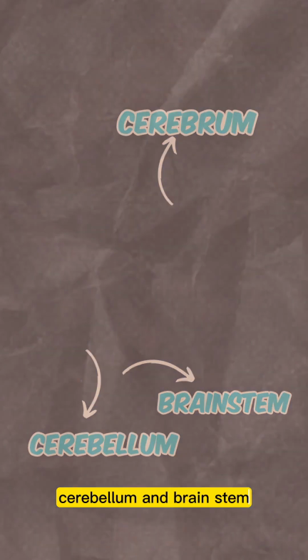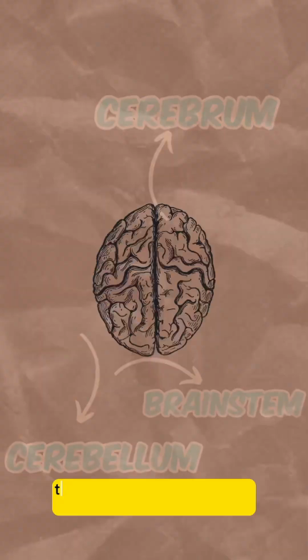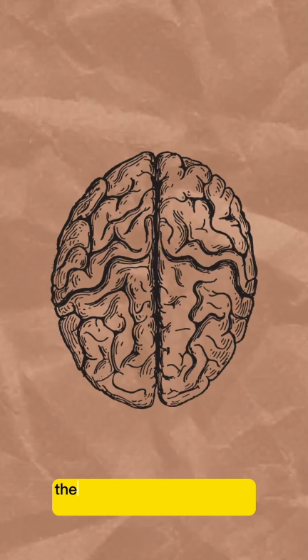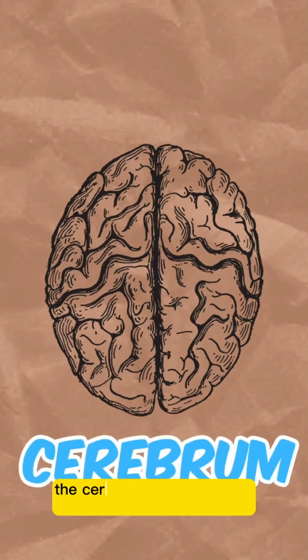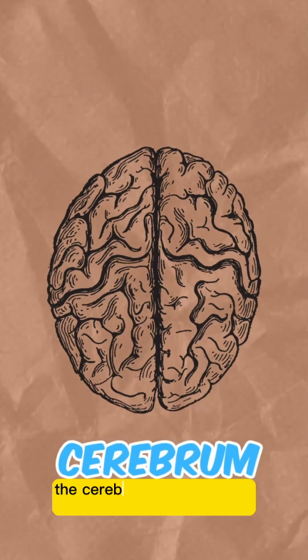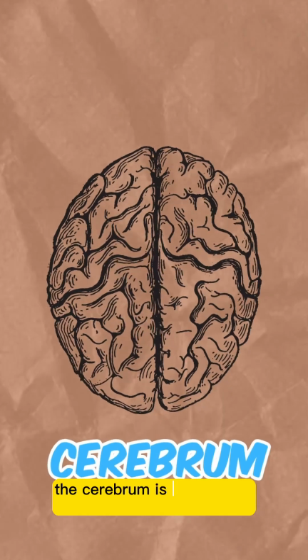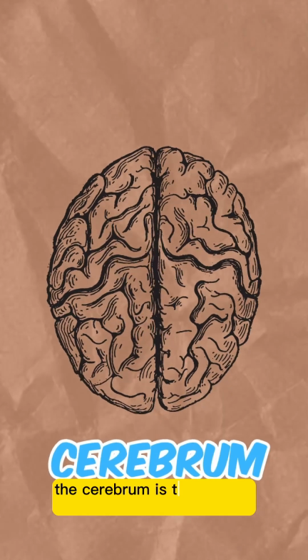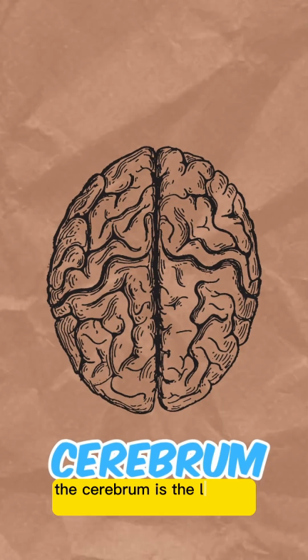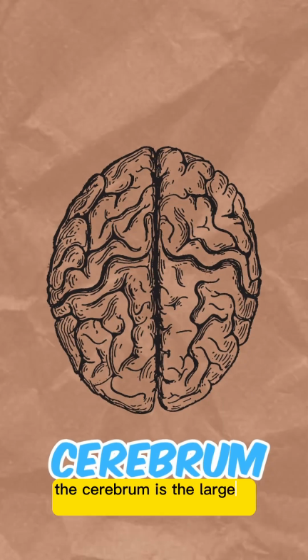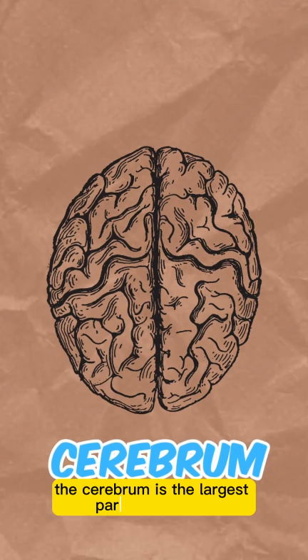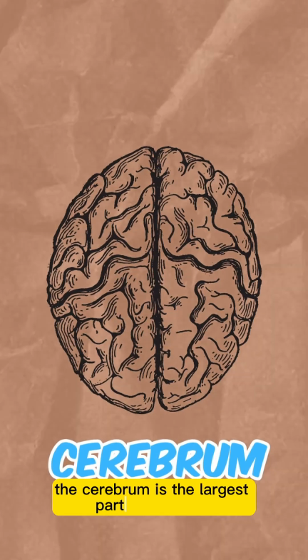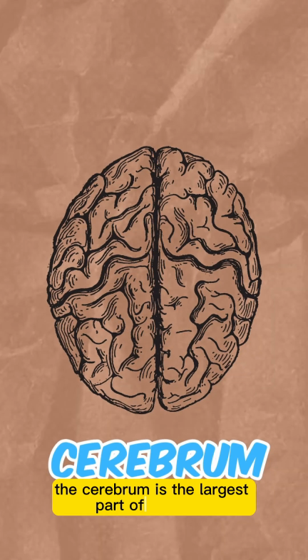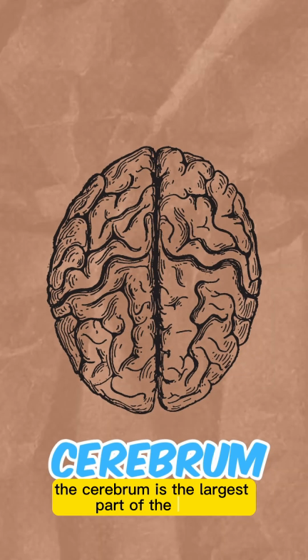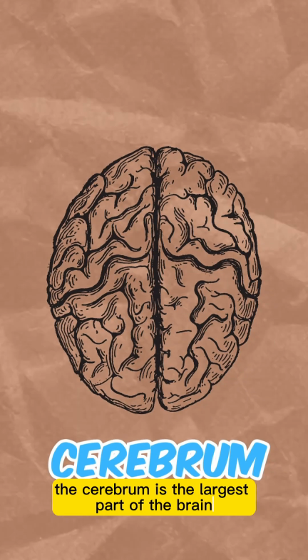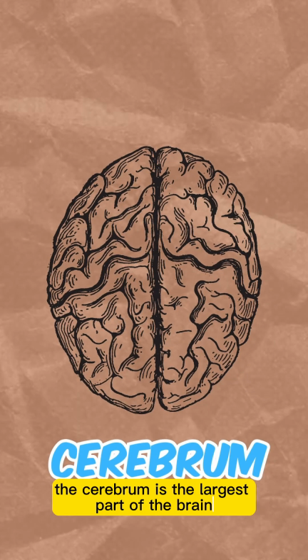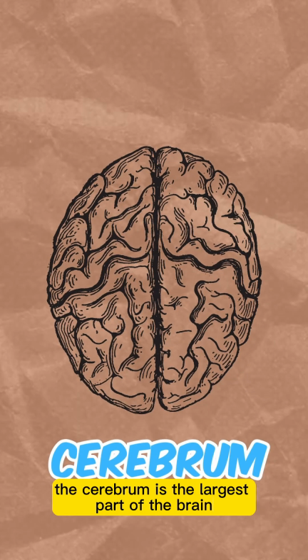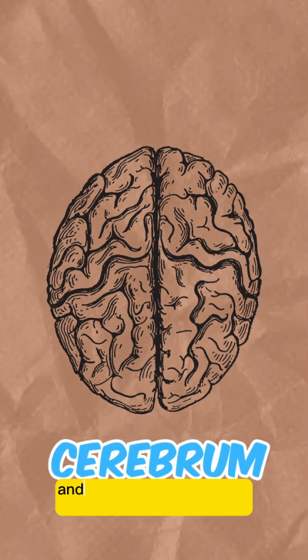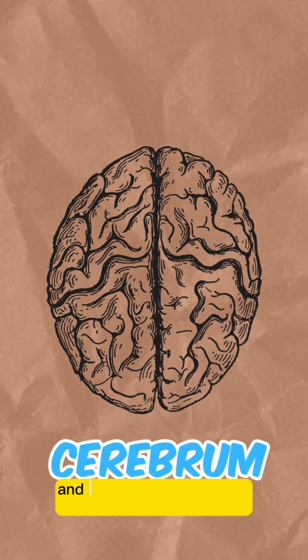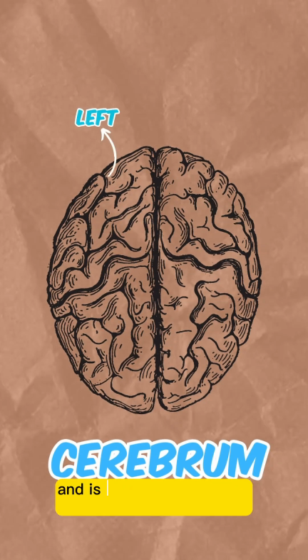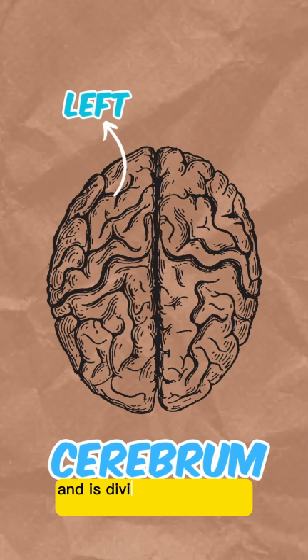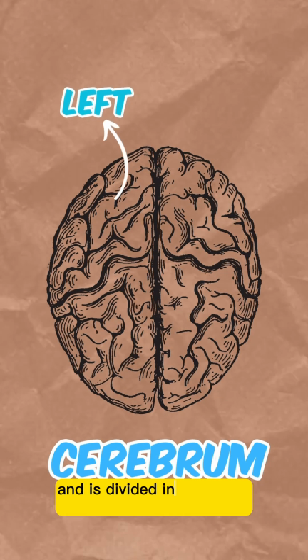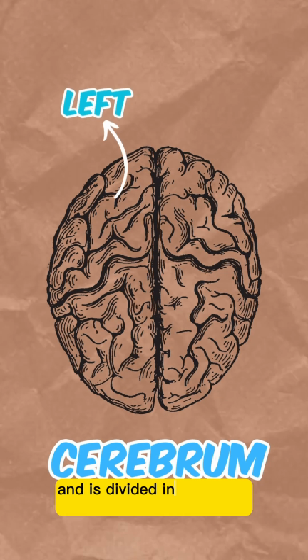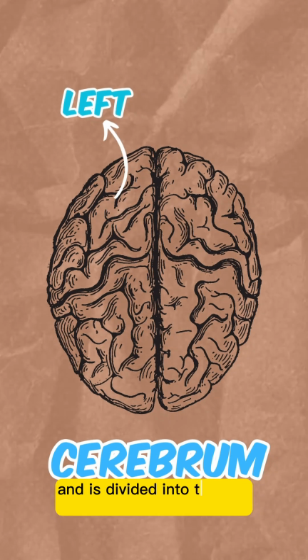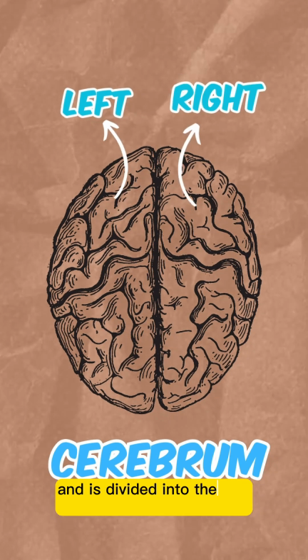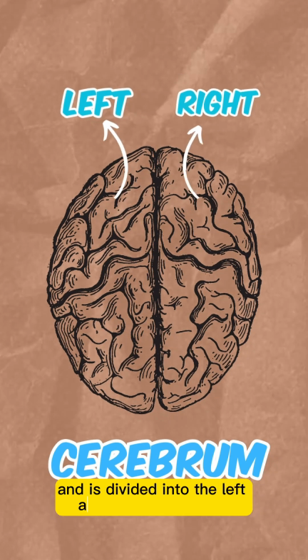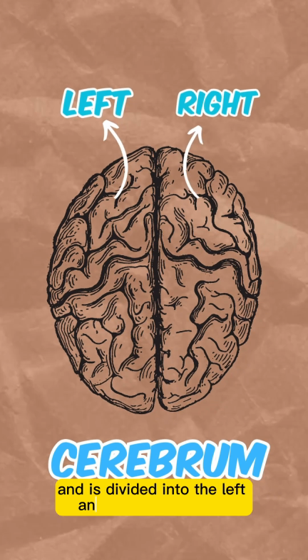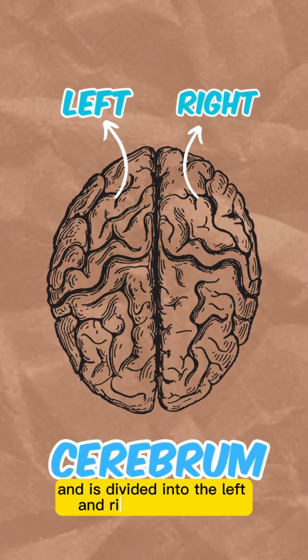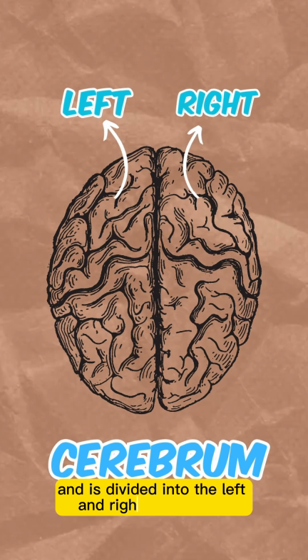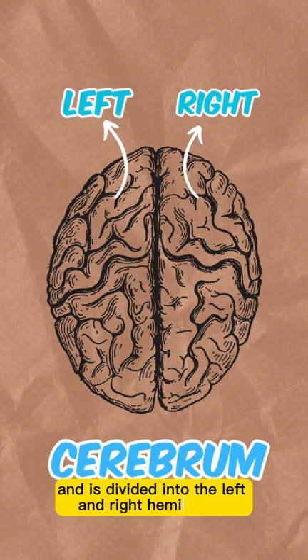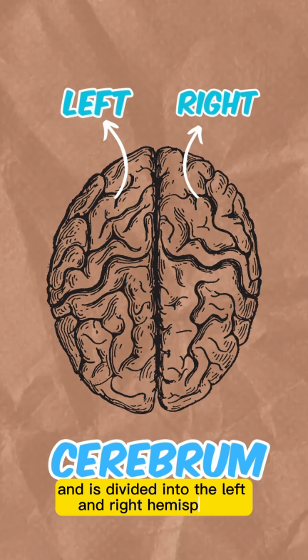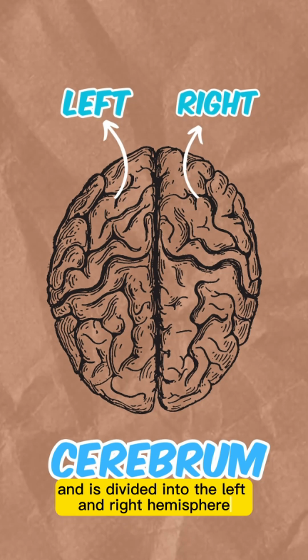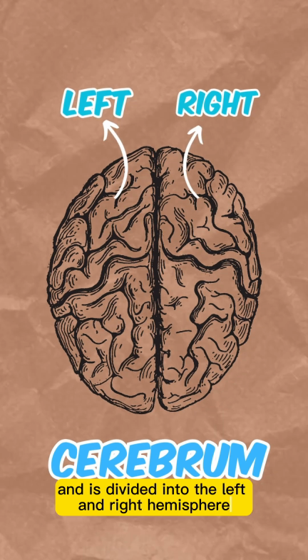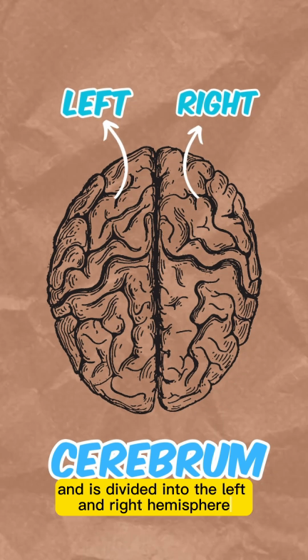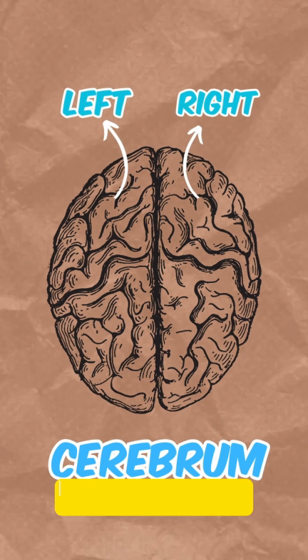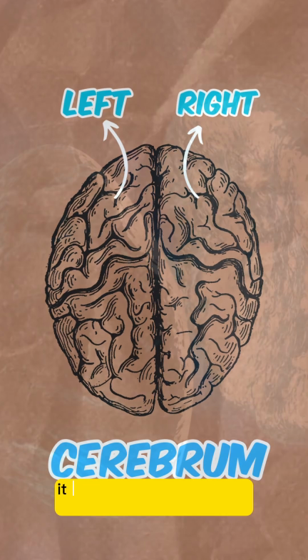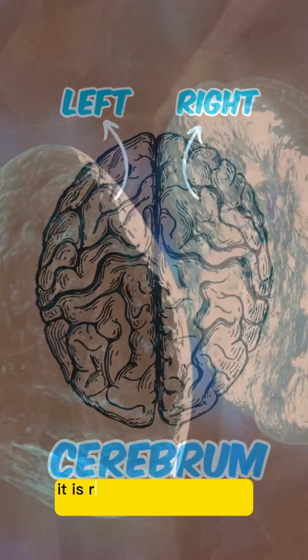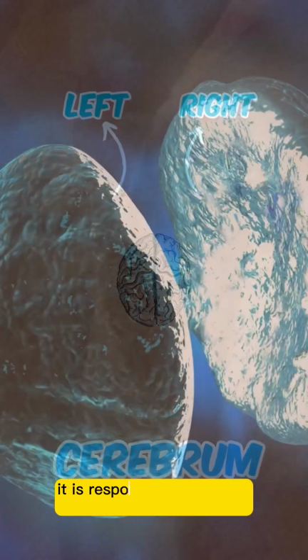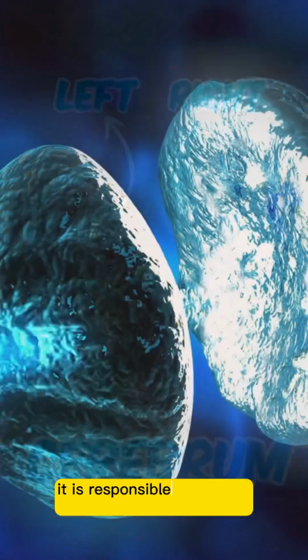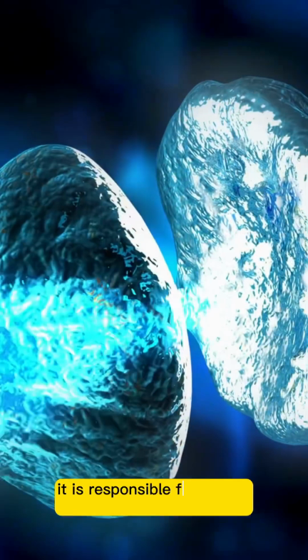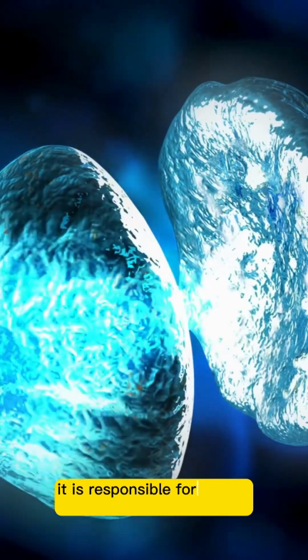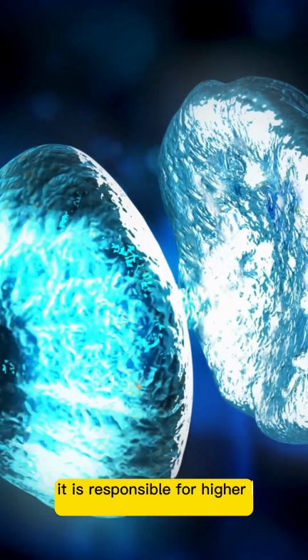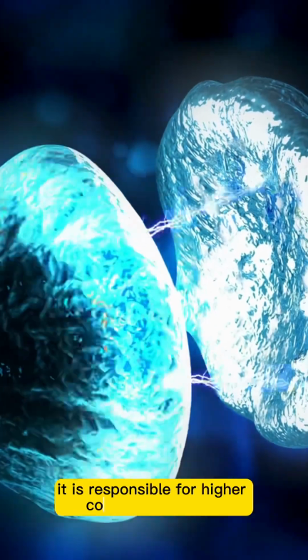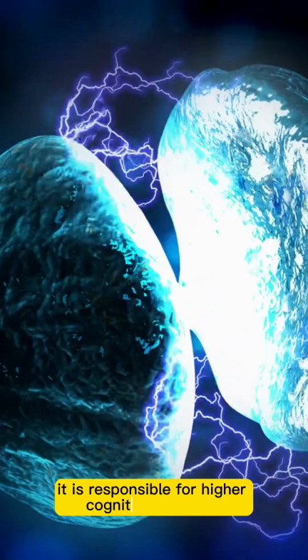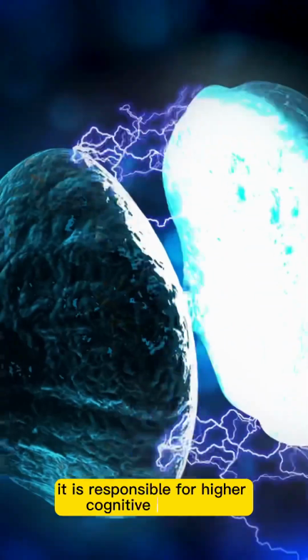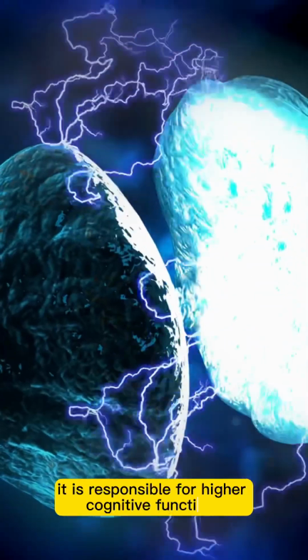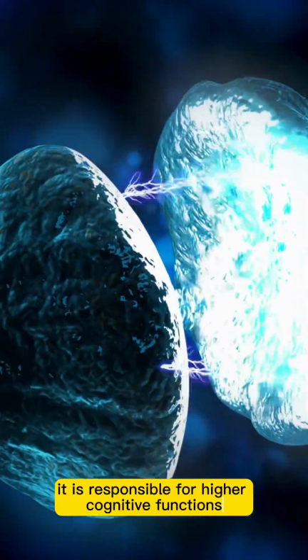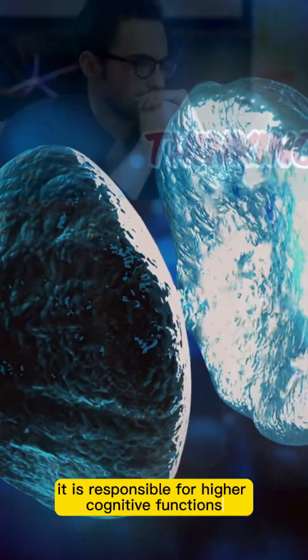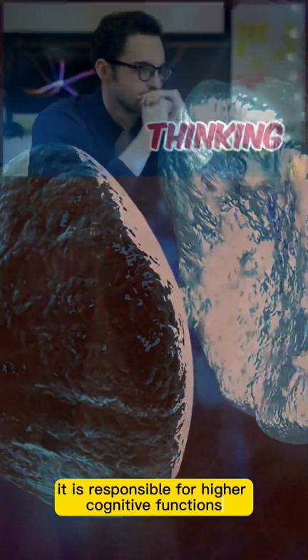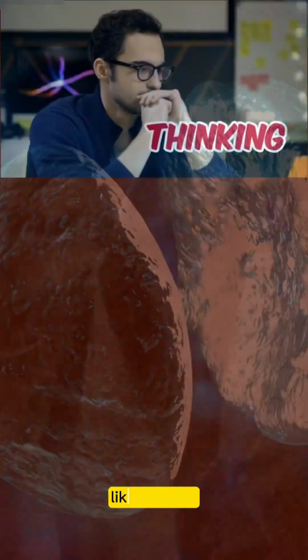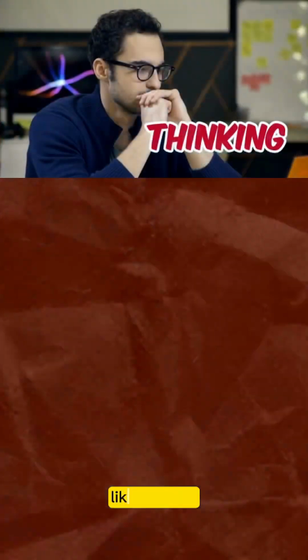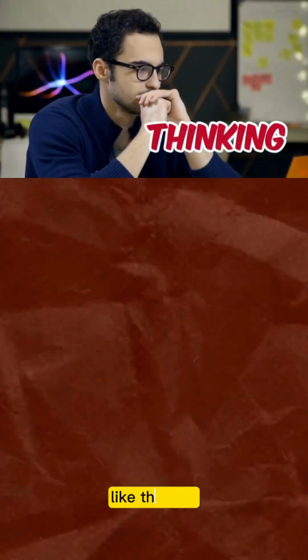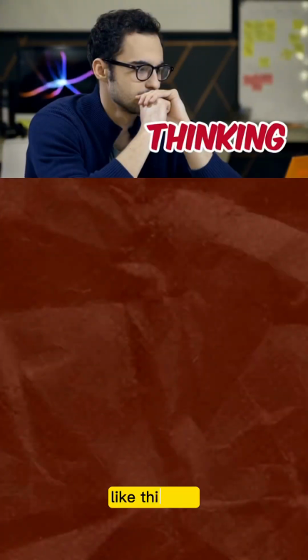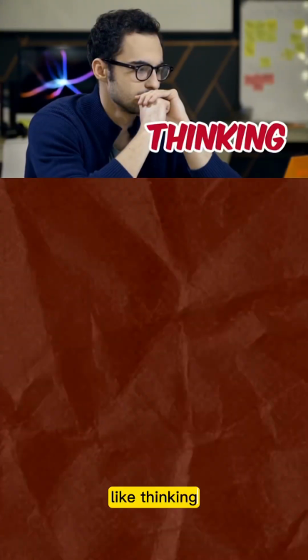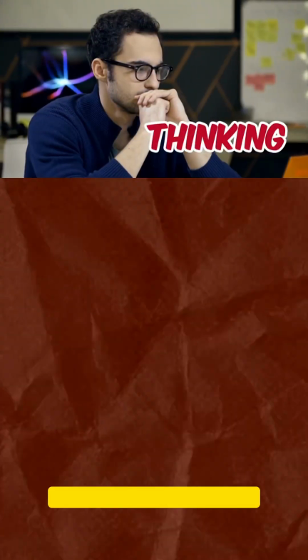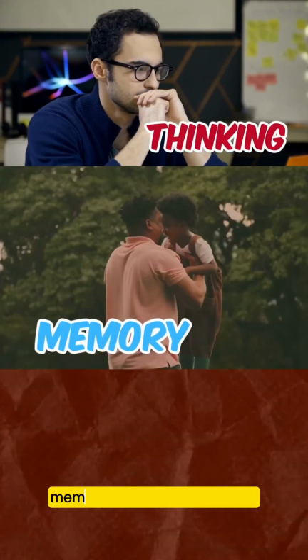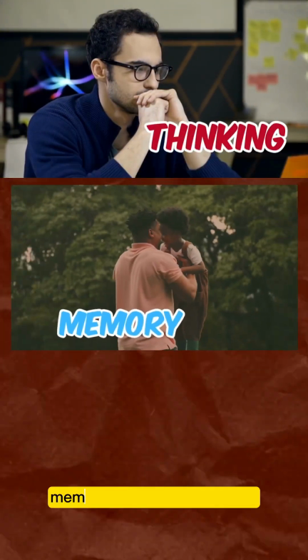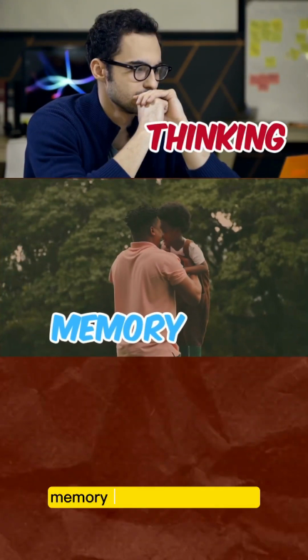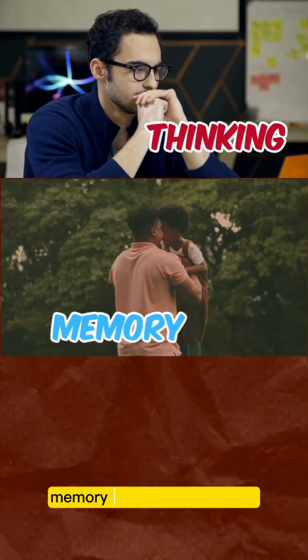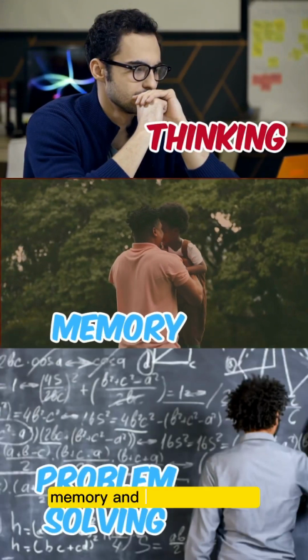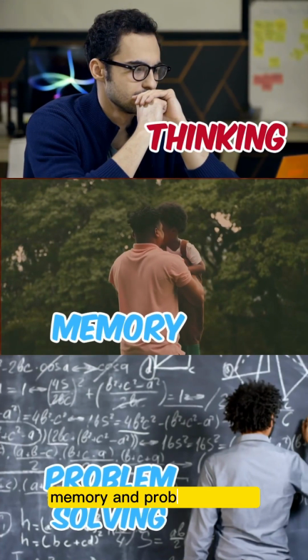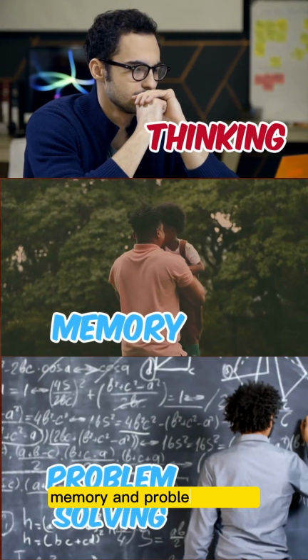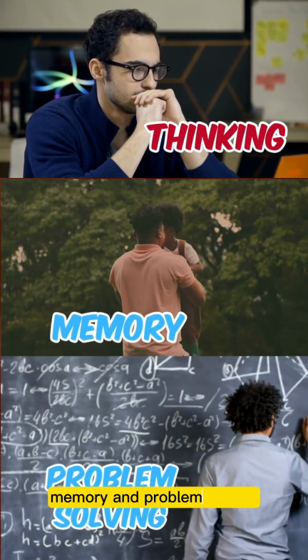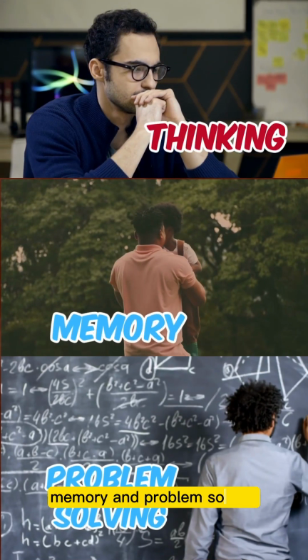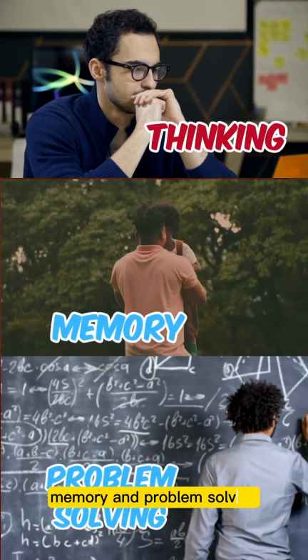The cerebrum is the largest part of the brain and is divided into the left and right hemispheres. It is responsible for higher cognitive functions like thinking, memory, and problem solving.